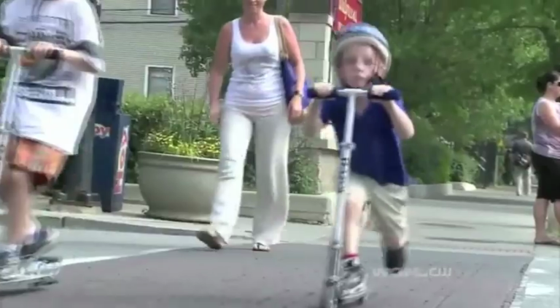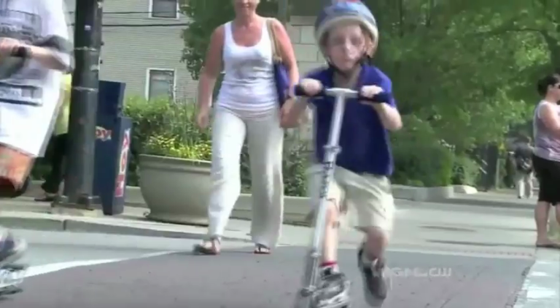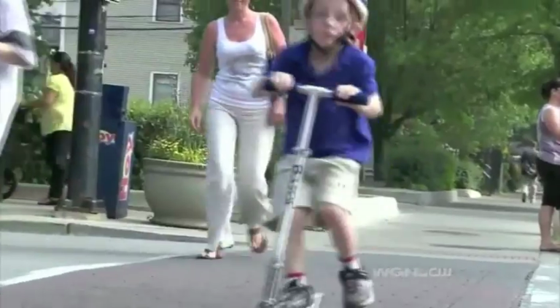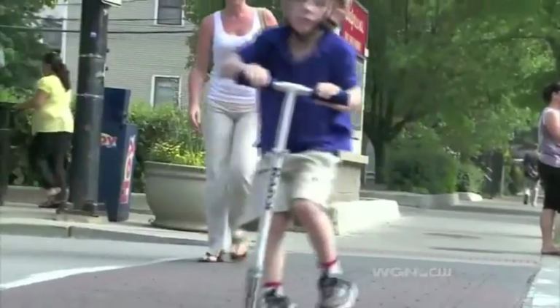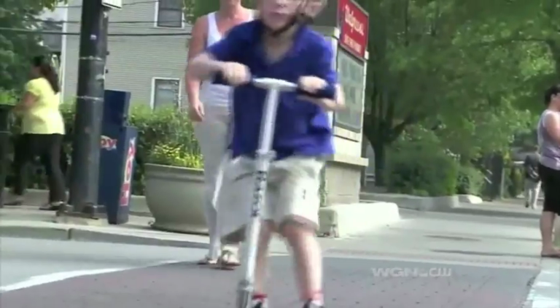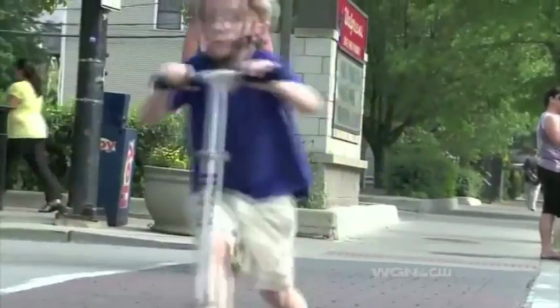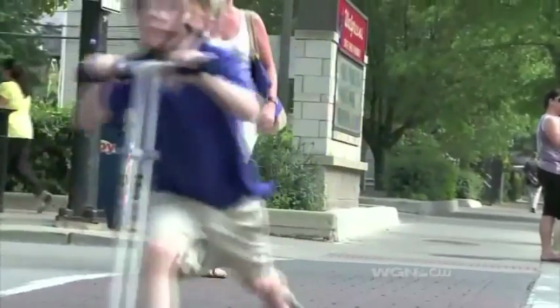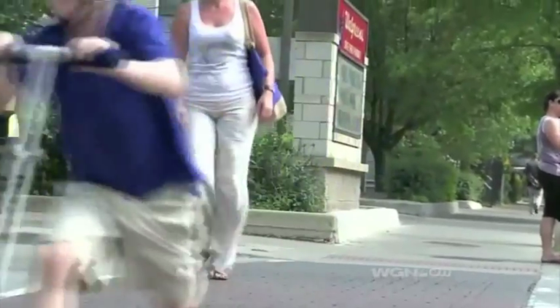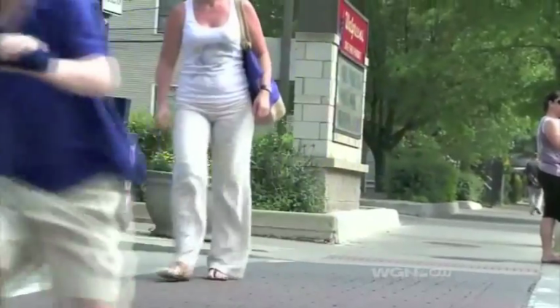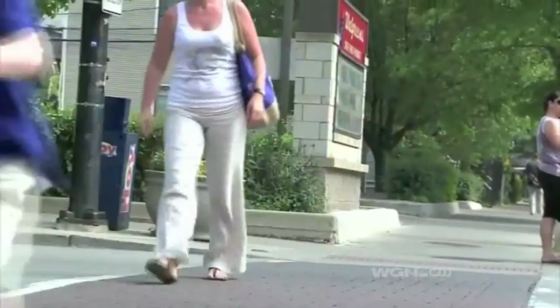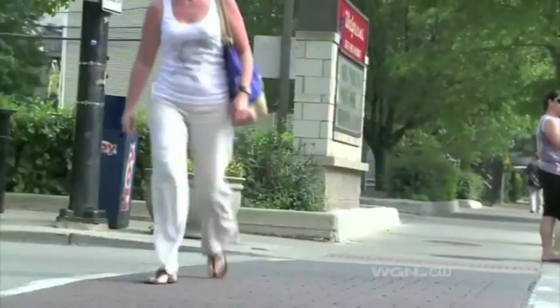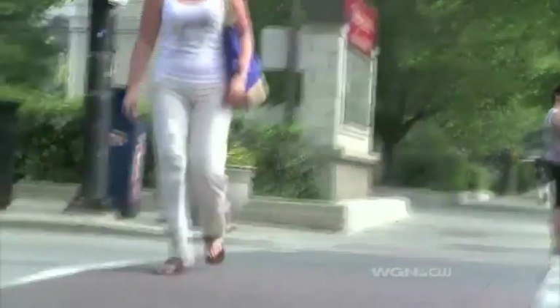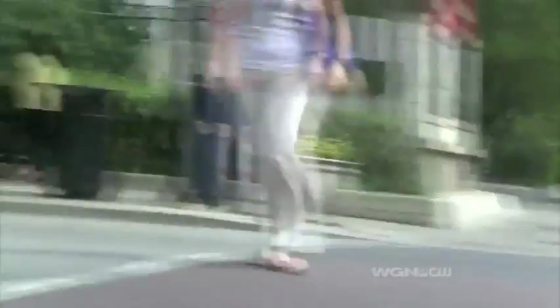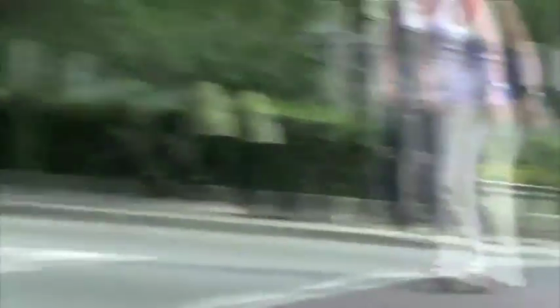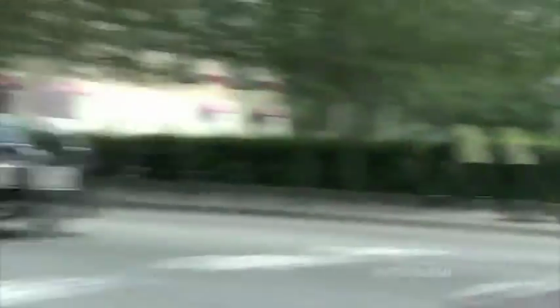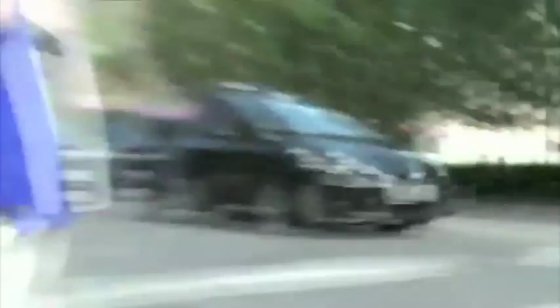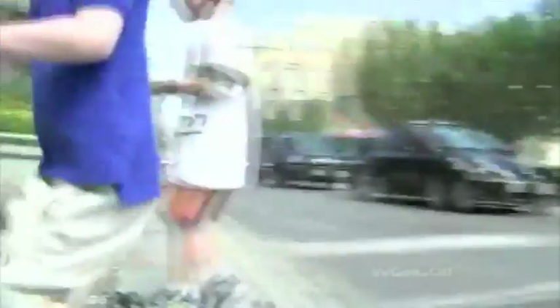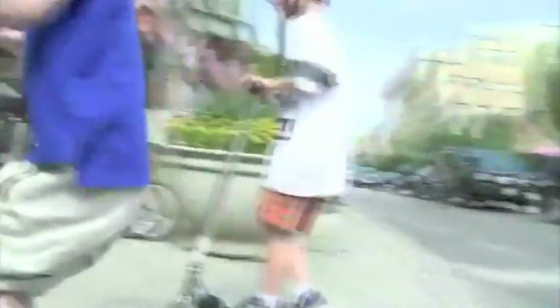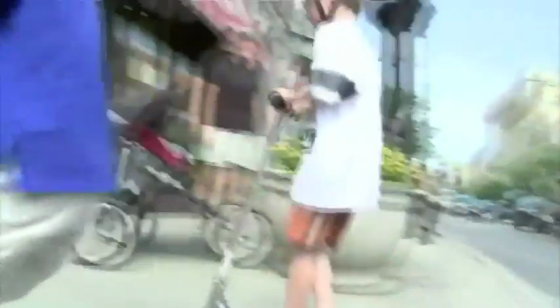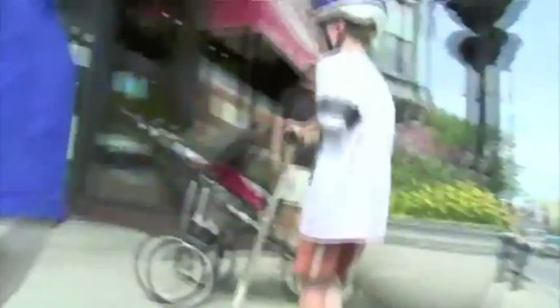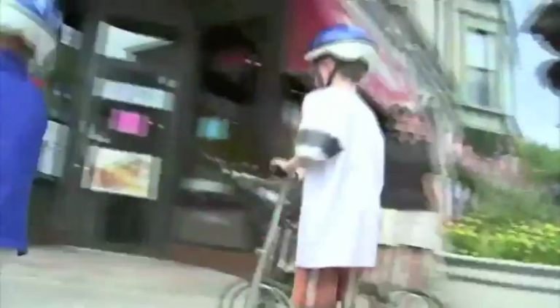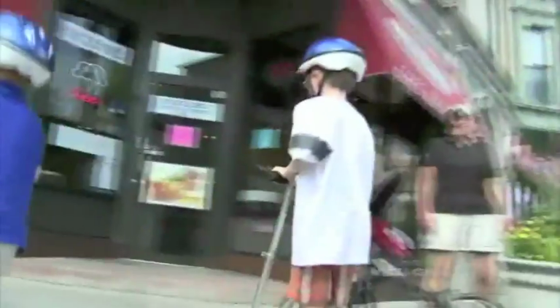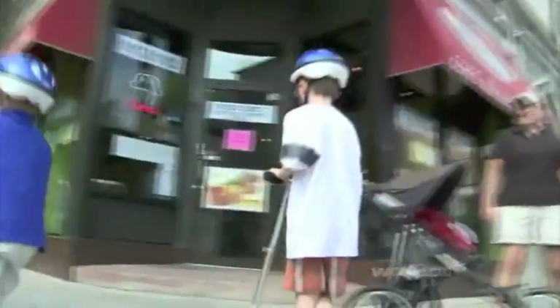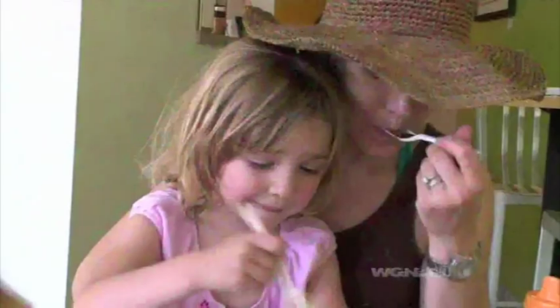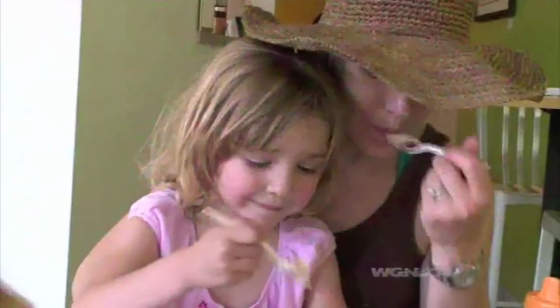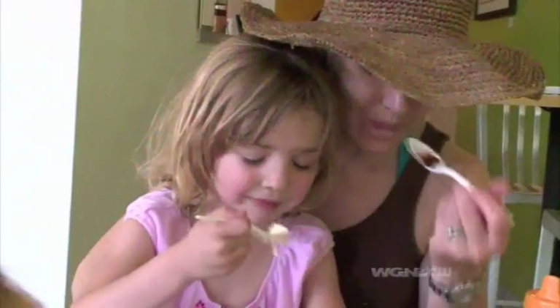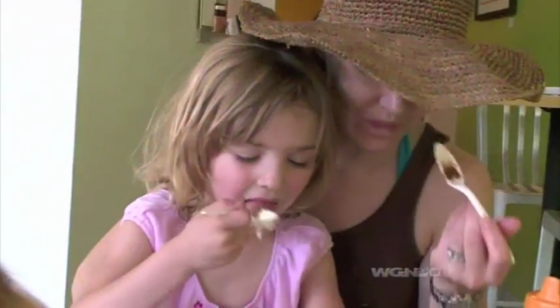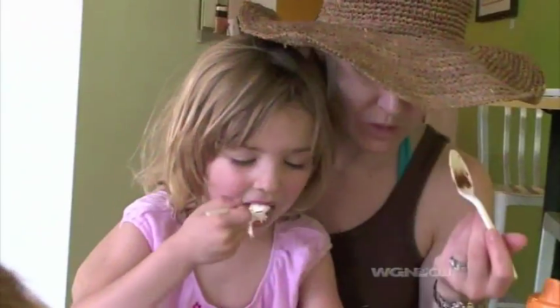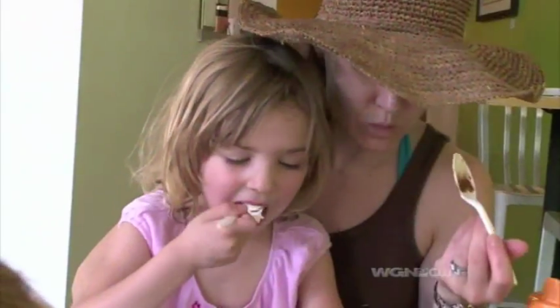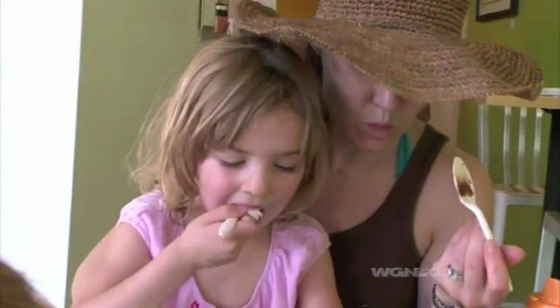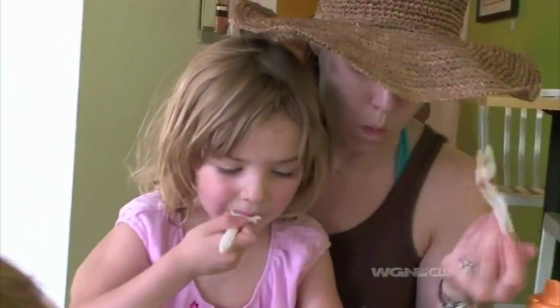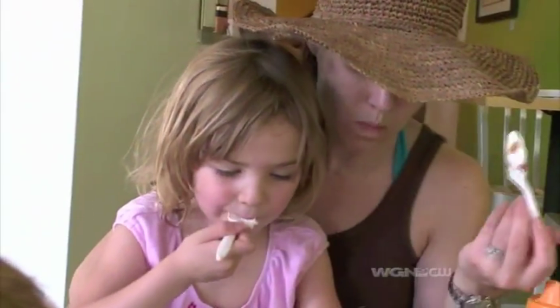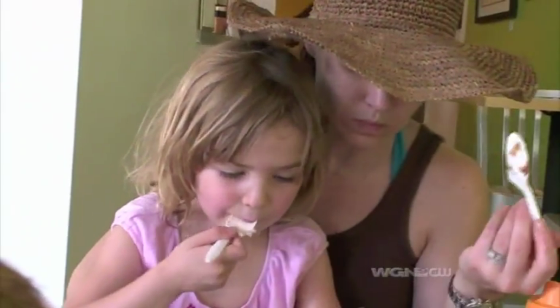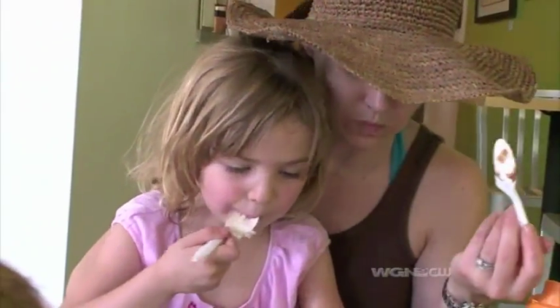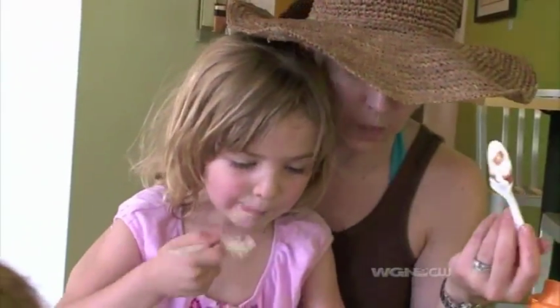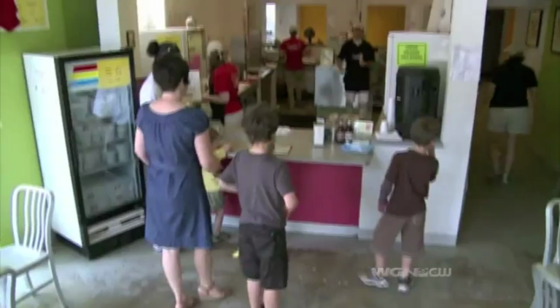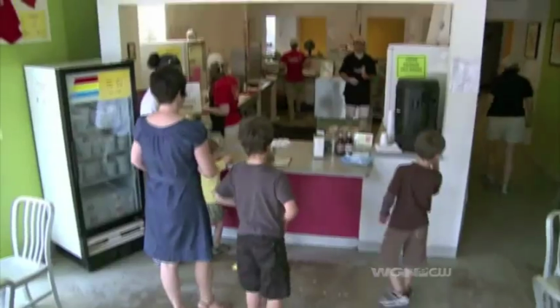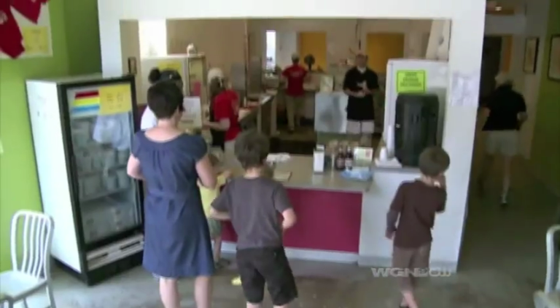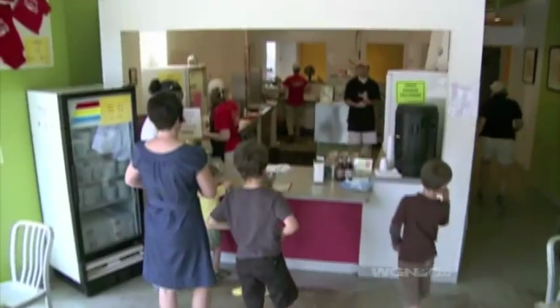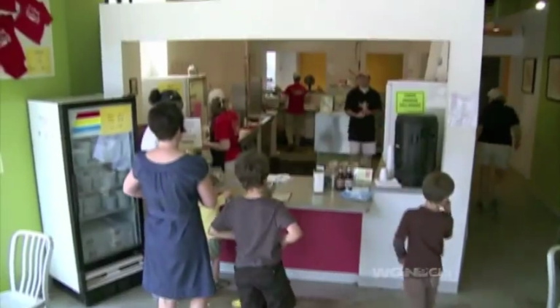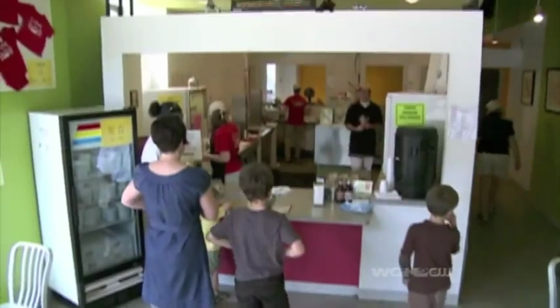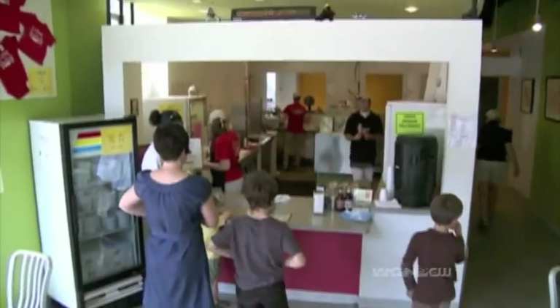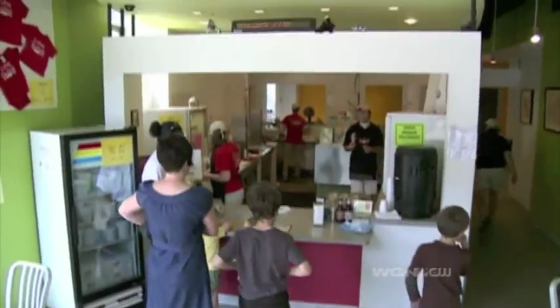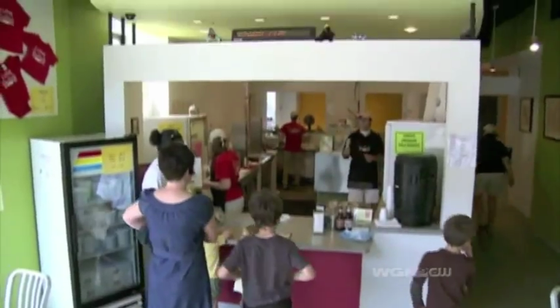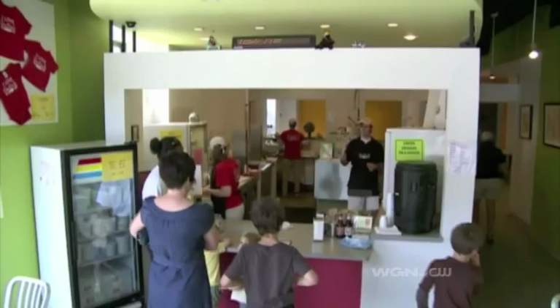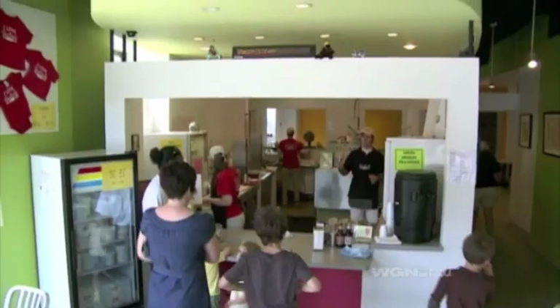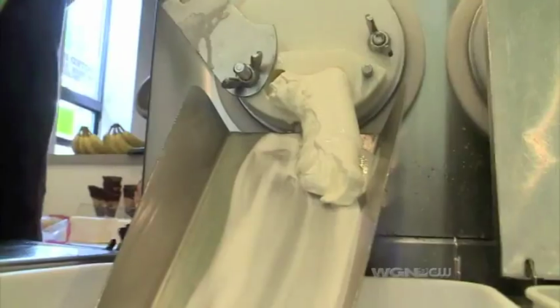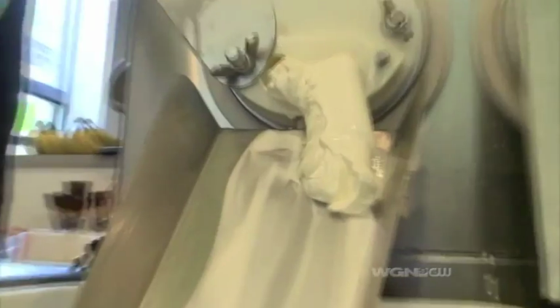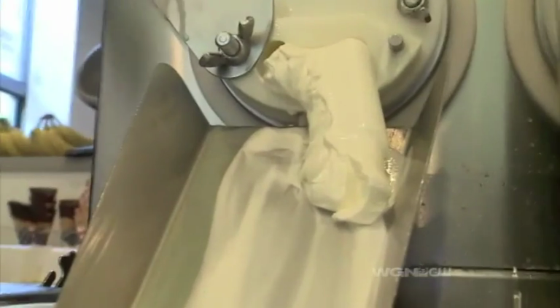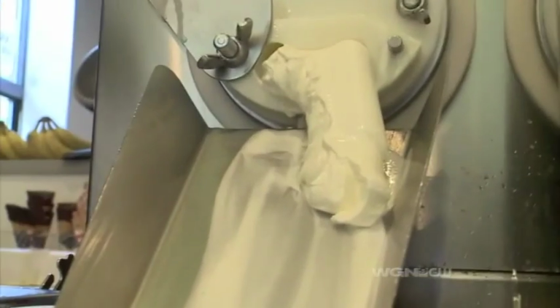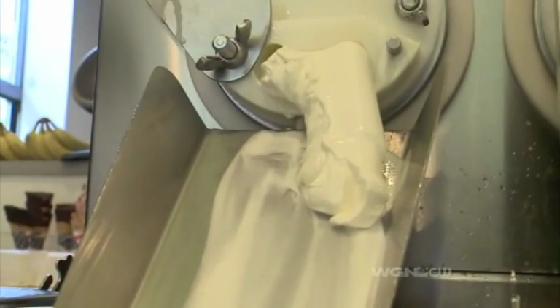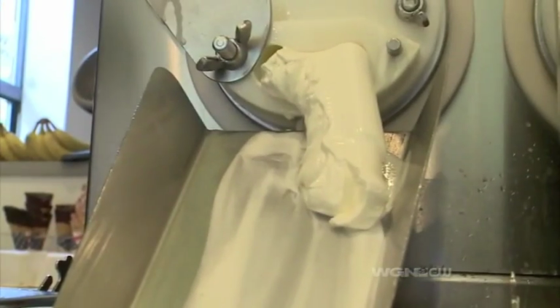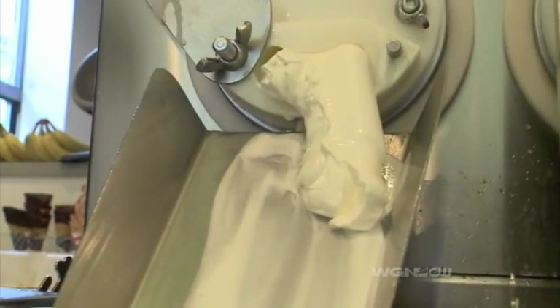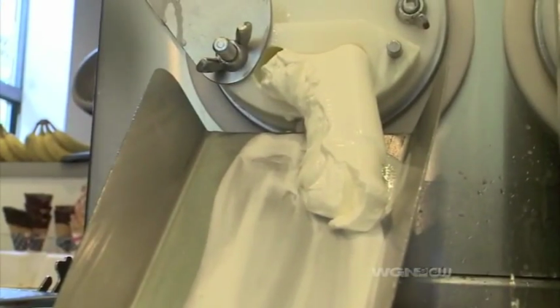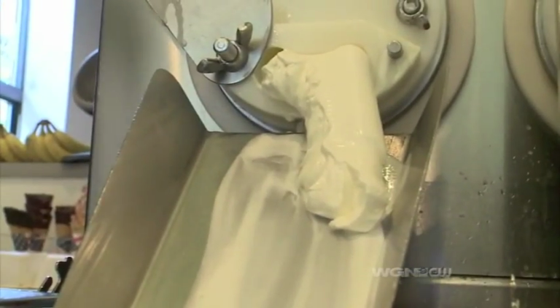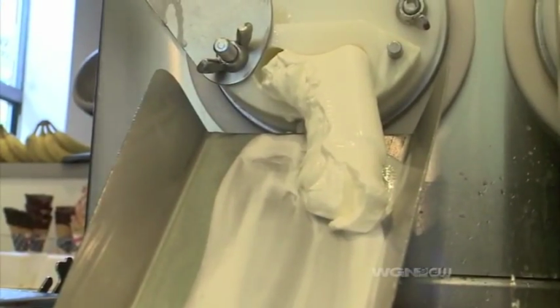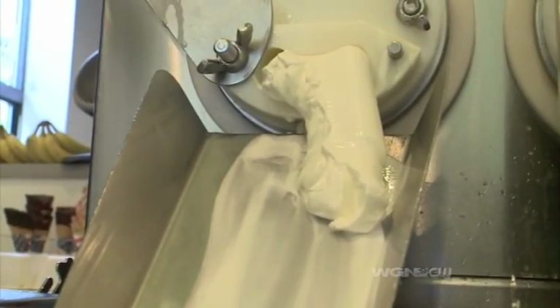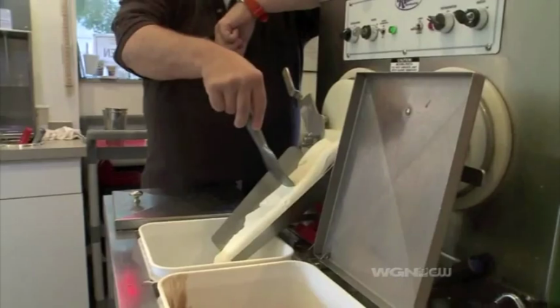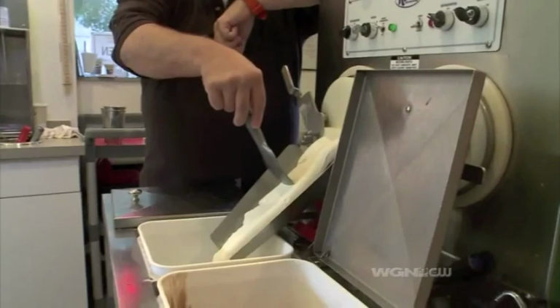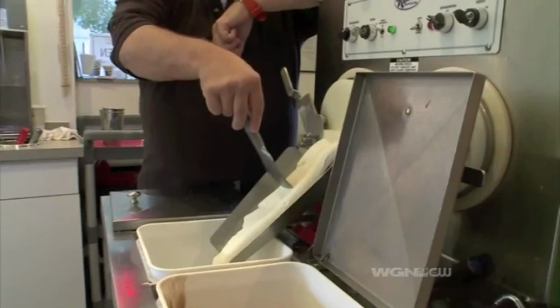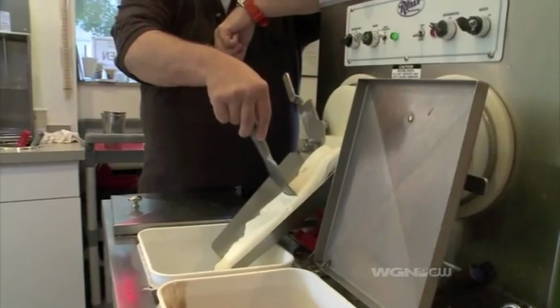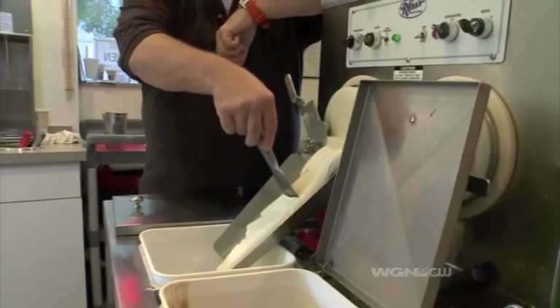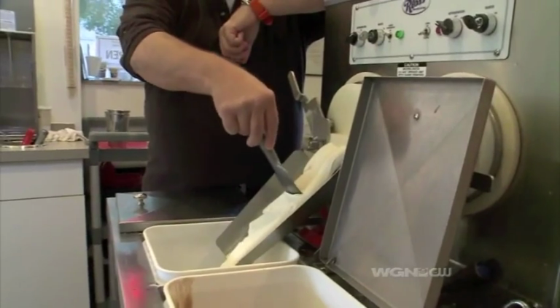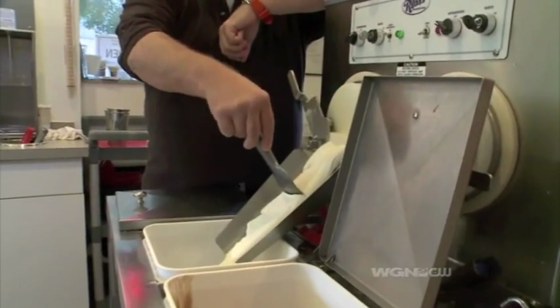People young and old love the custard here at Scooters. But before we dig in, we kinda gotta know — what the heck is frozen custard?